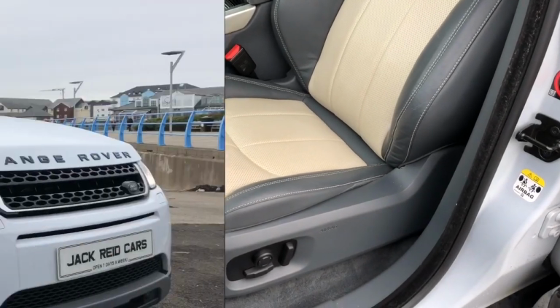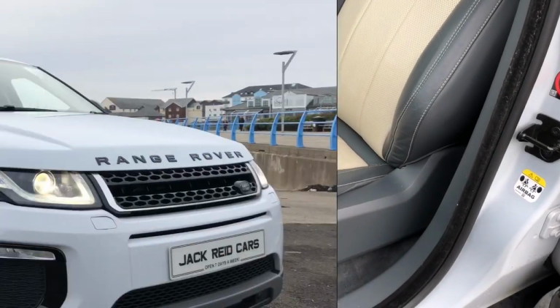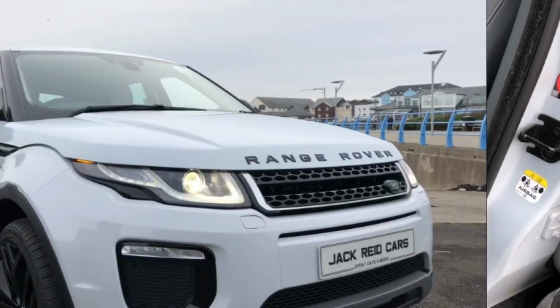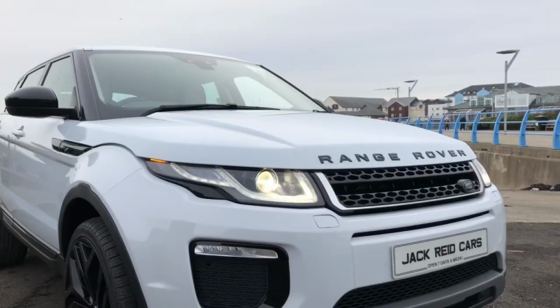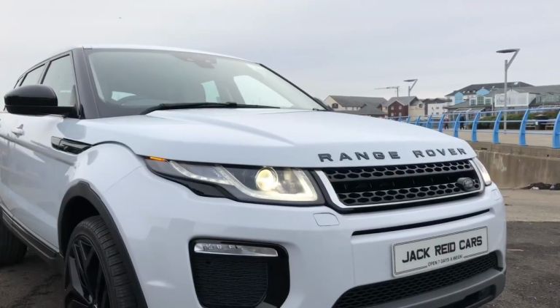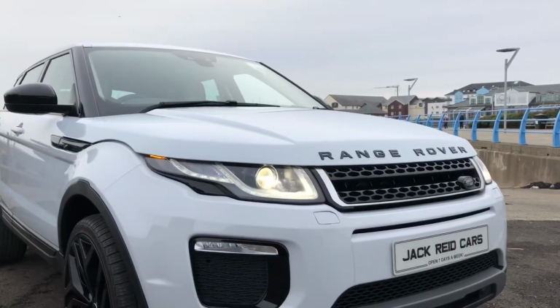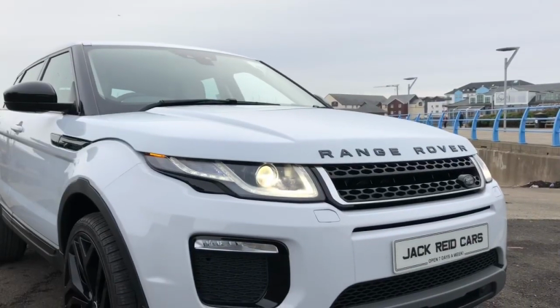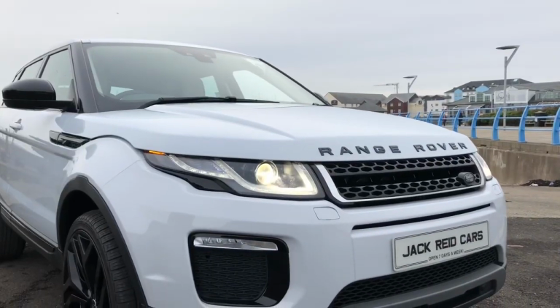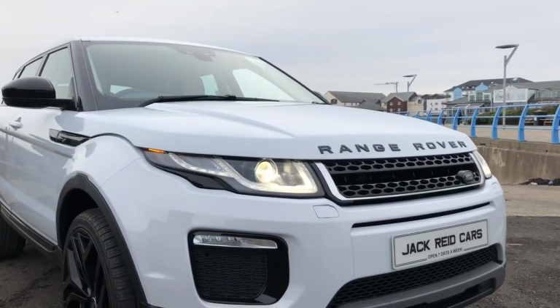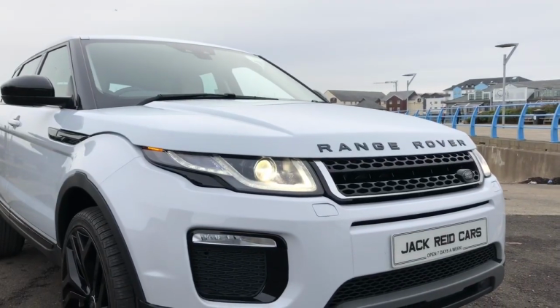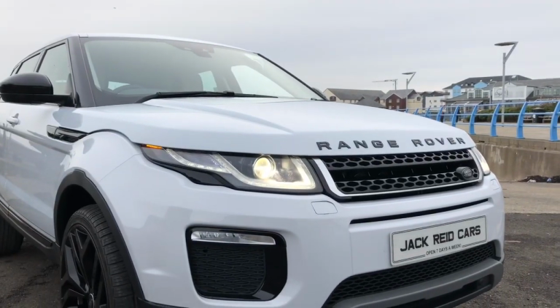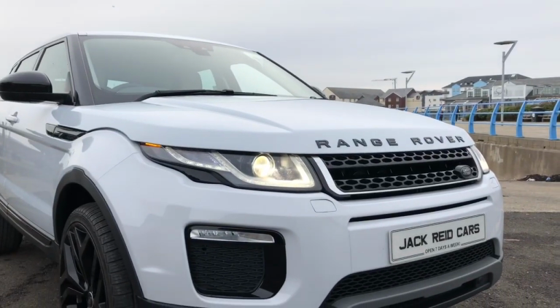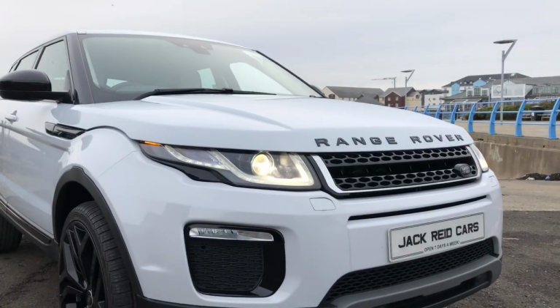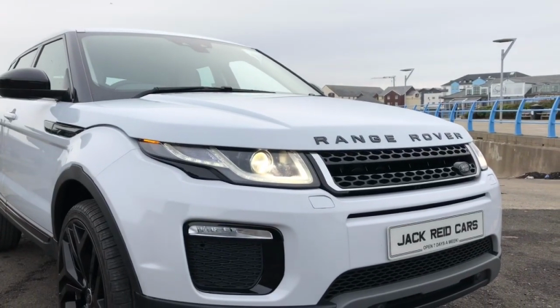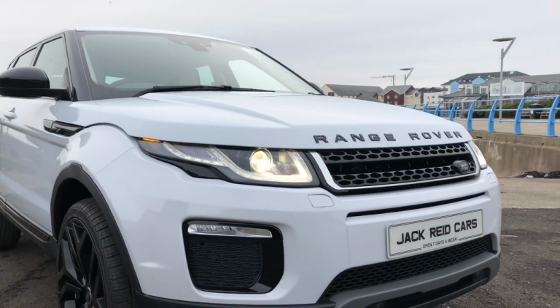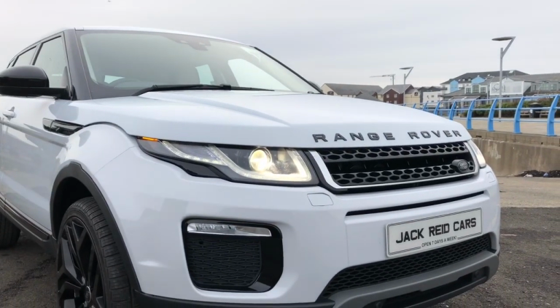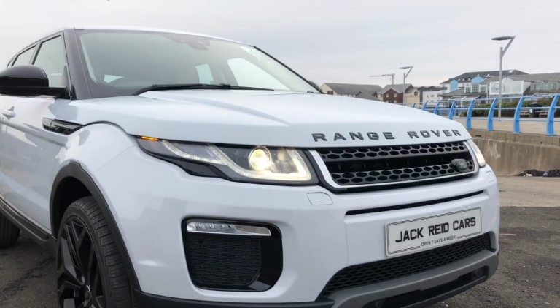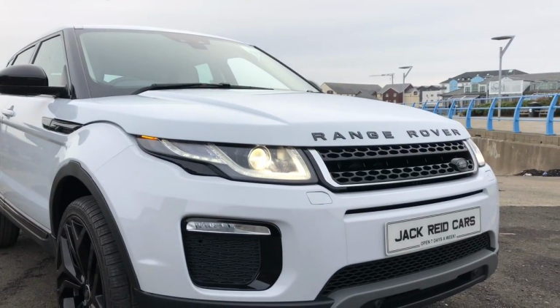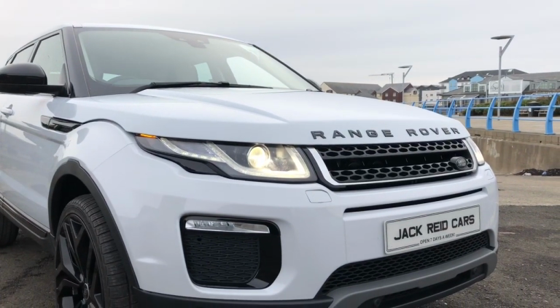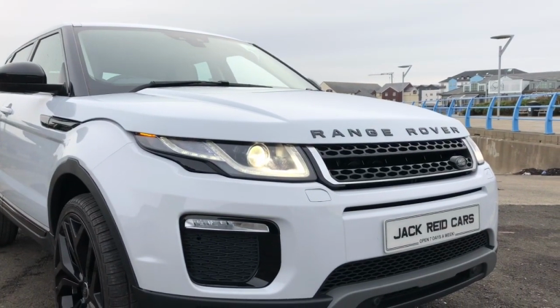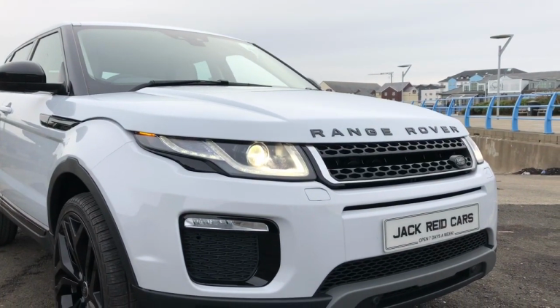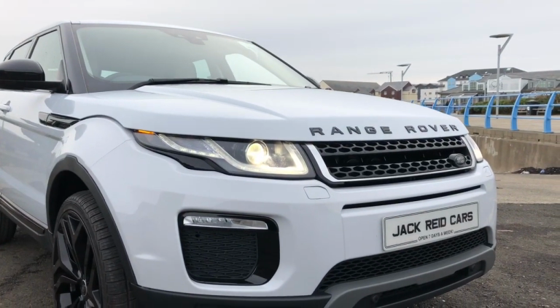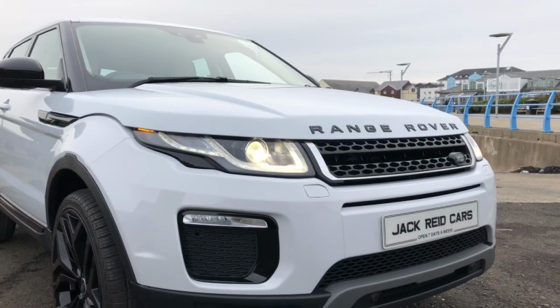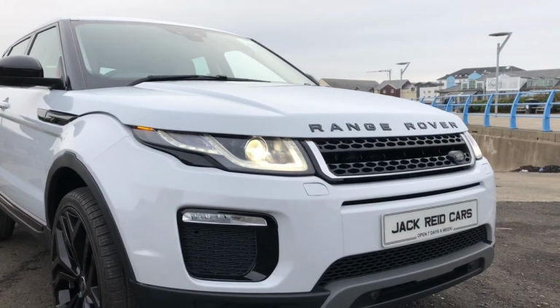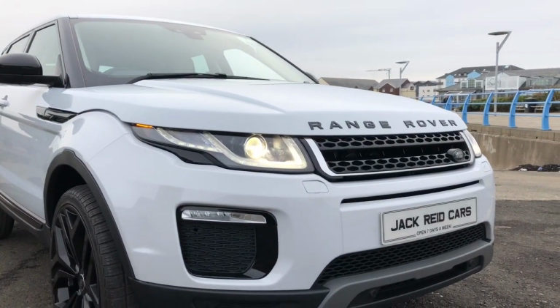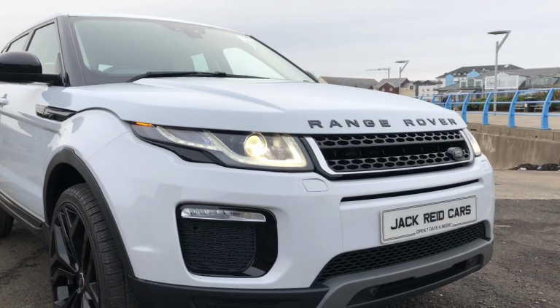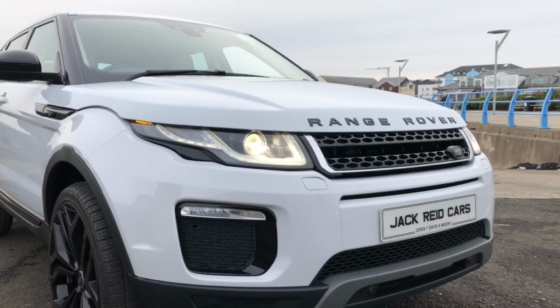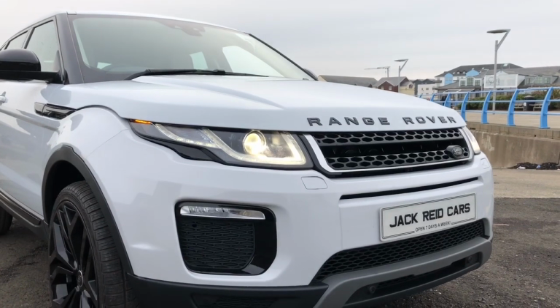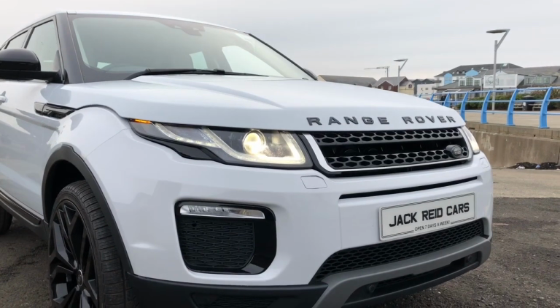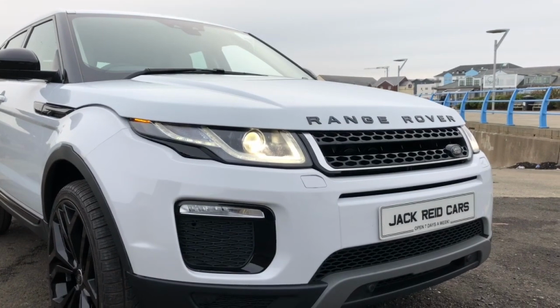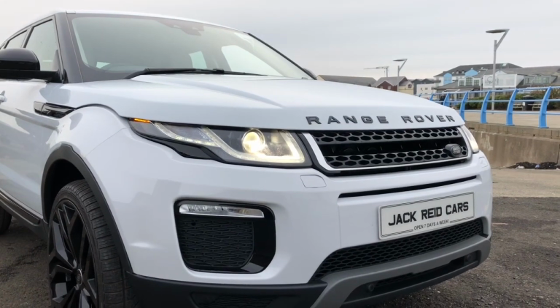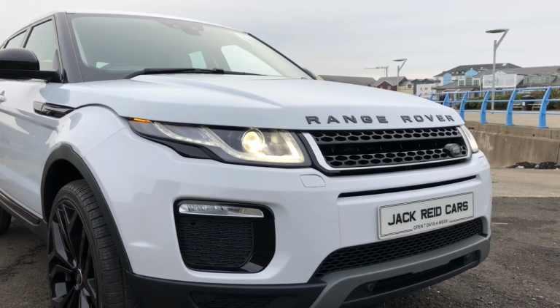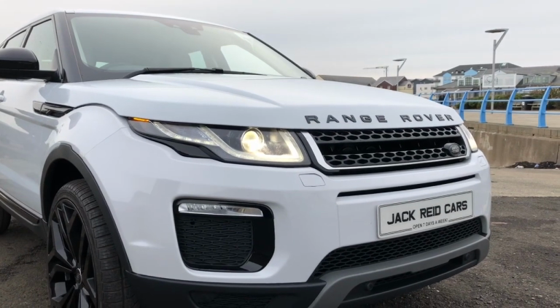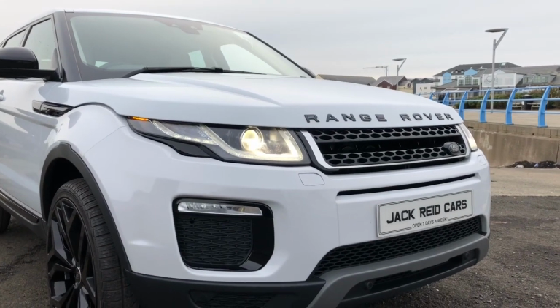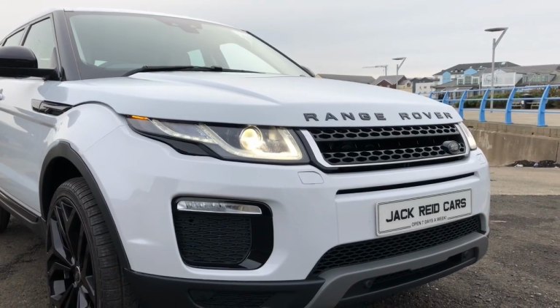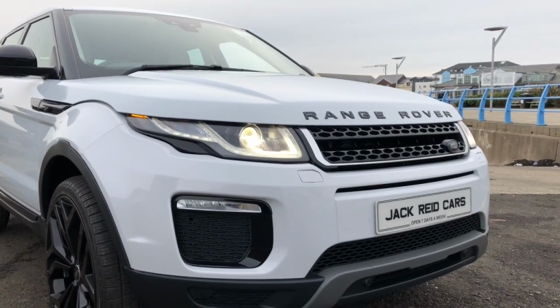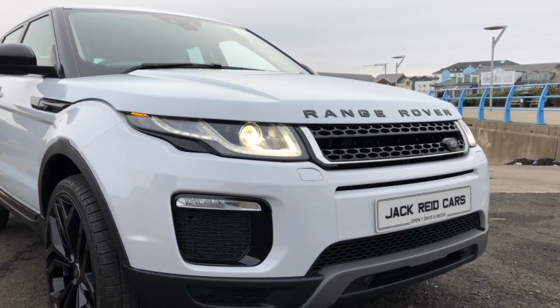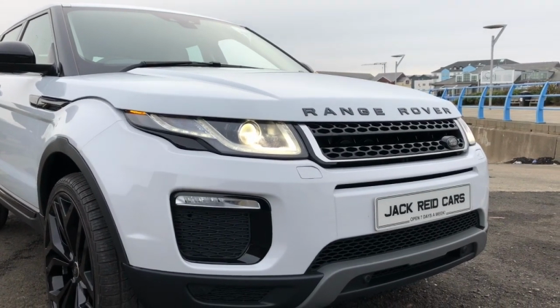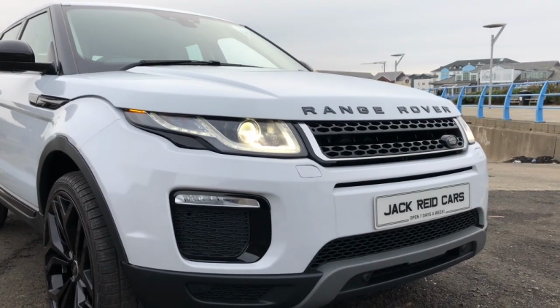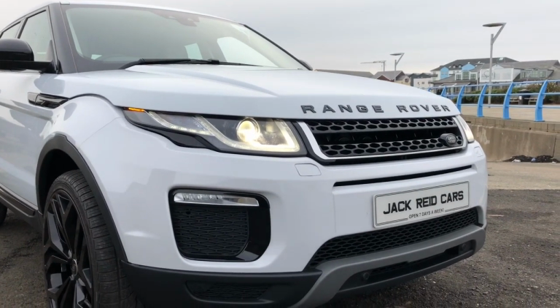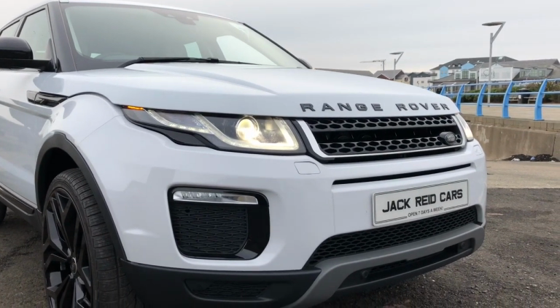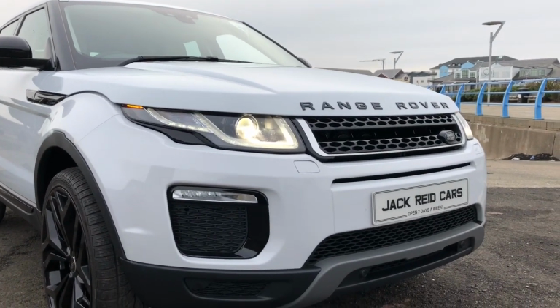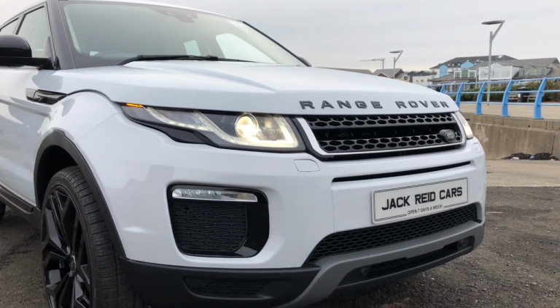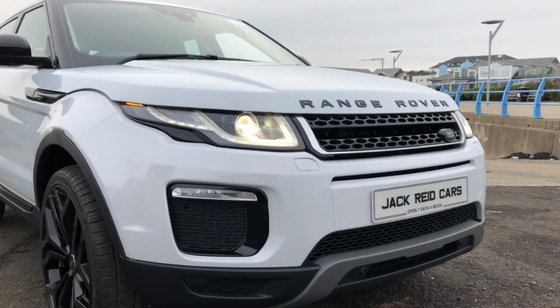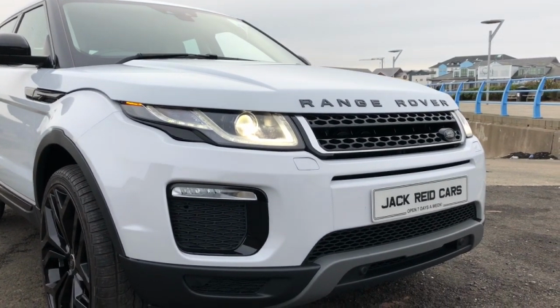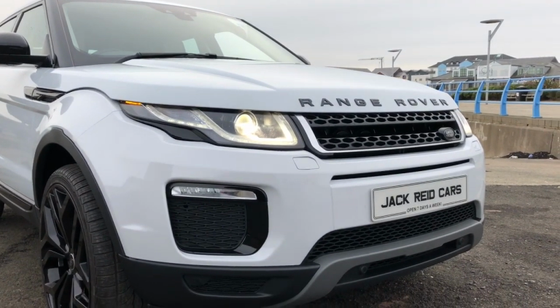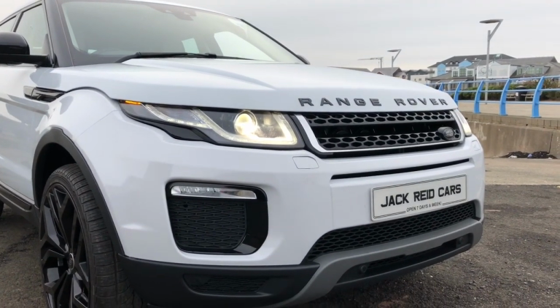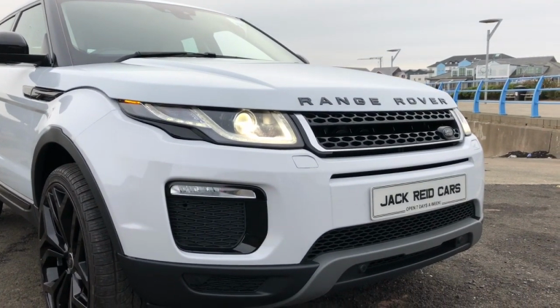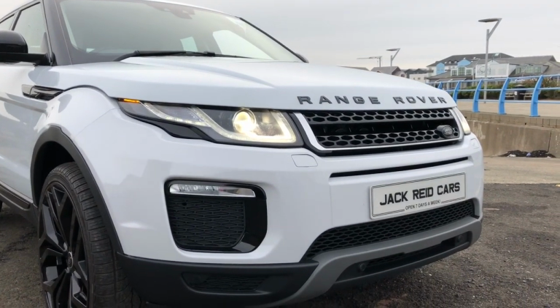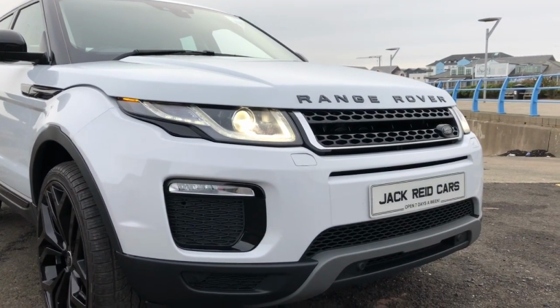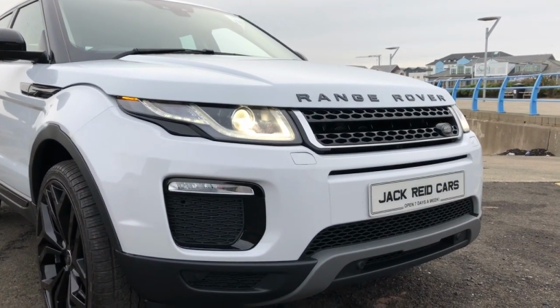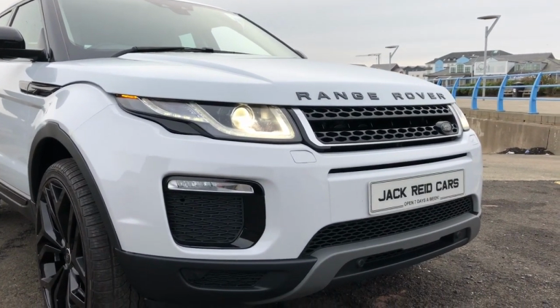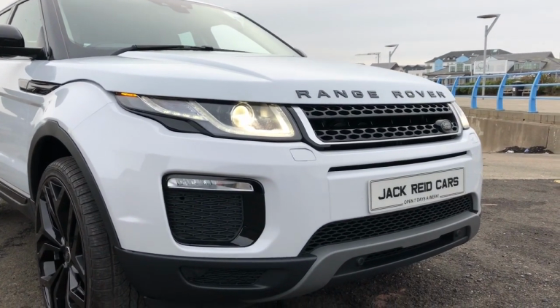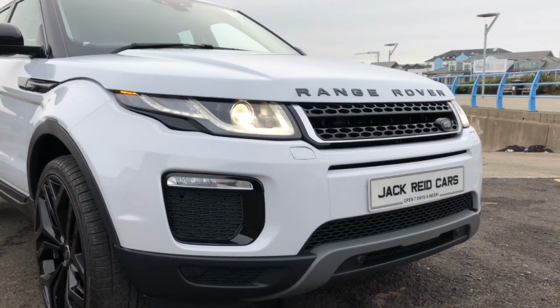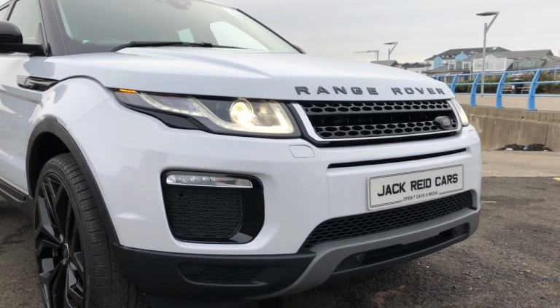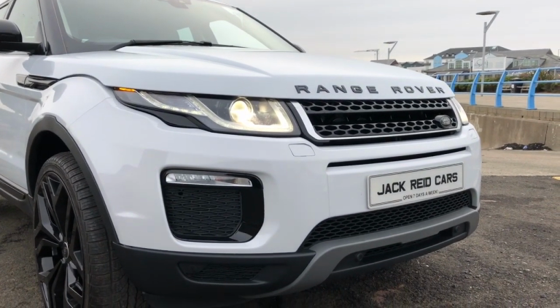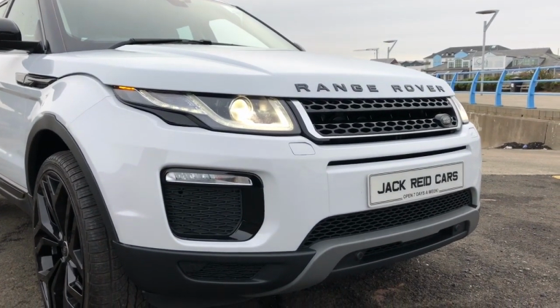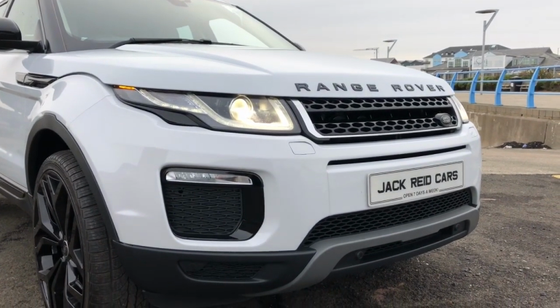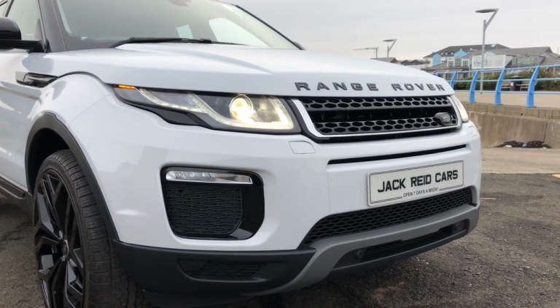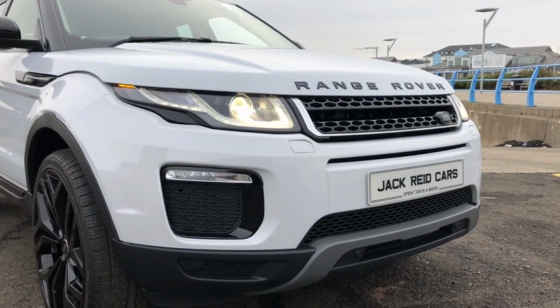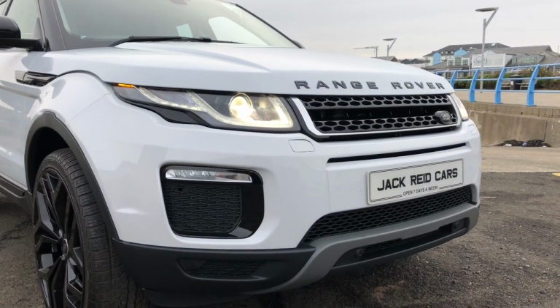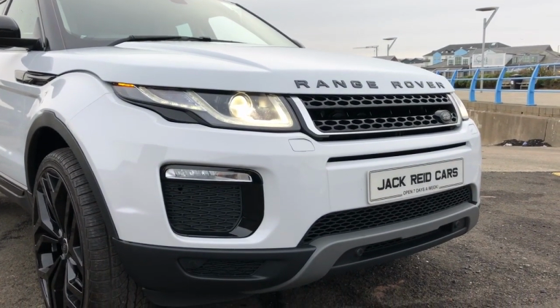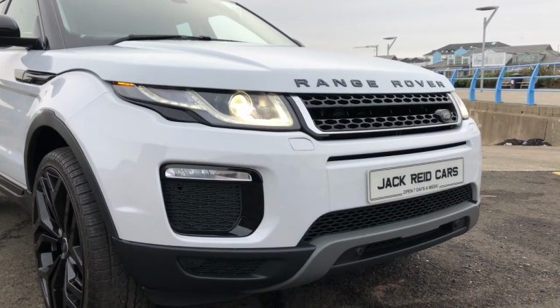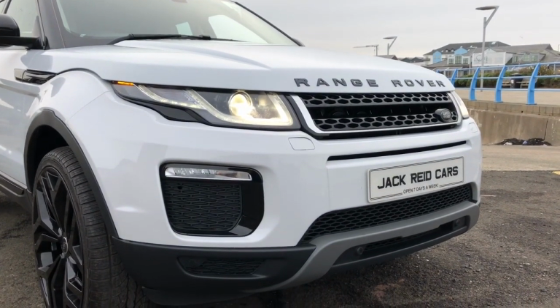This latest version of the Evoque has updated styling with these all-new LED daytime running lights and updated front grille.